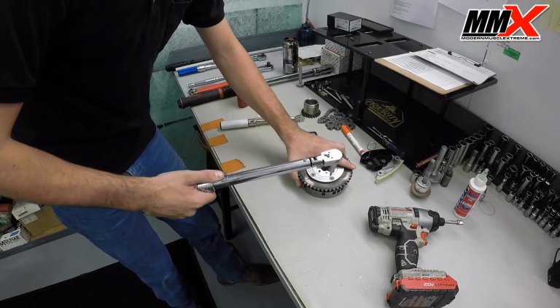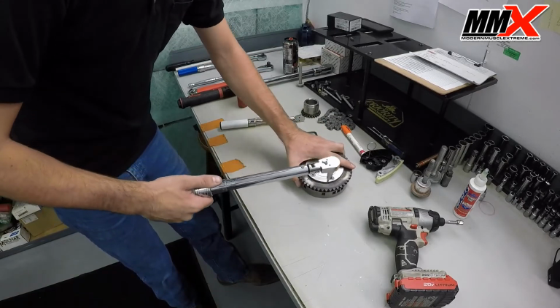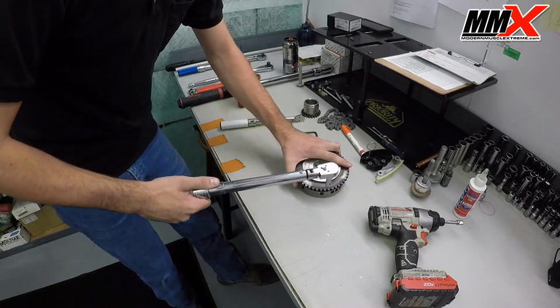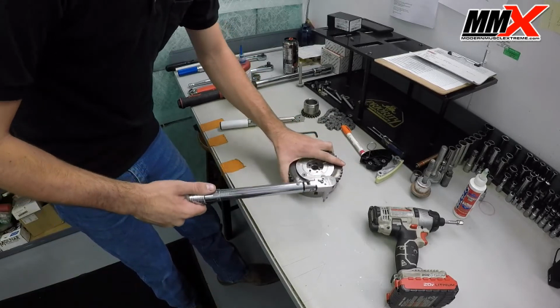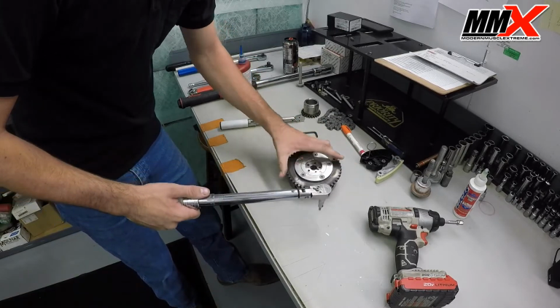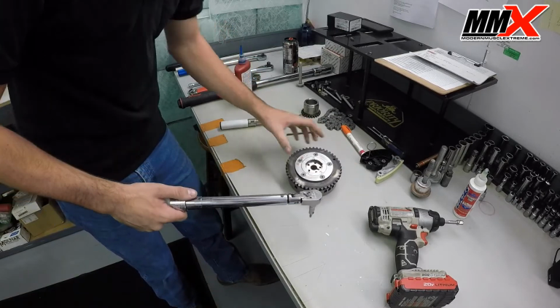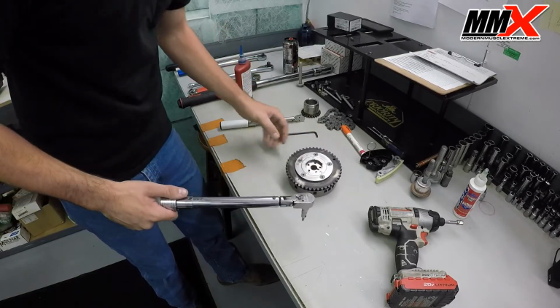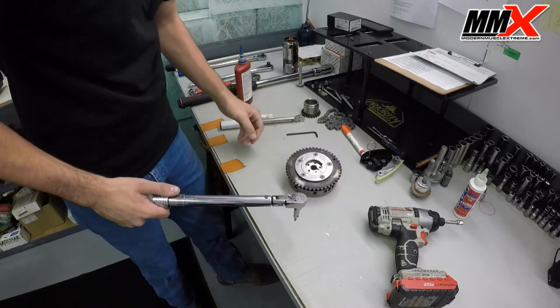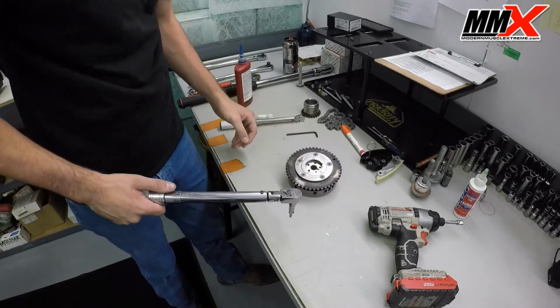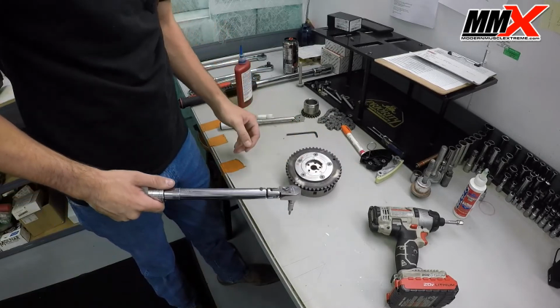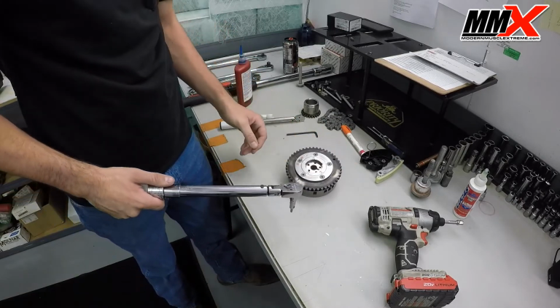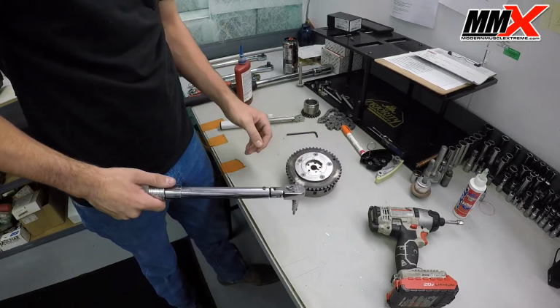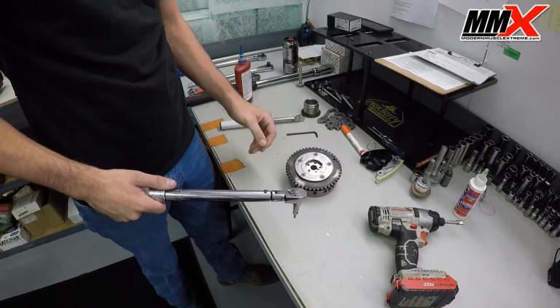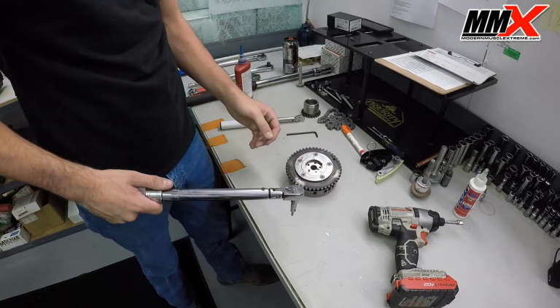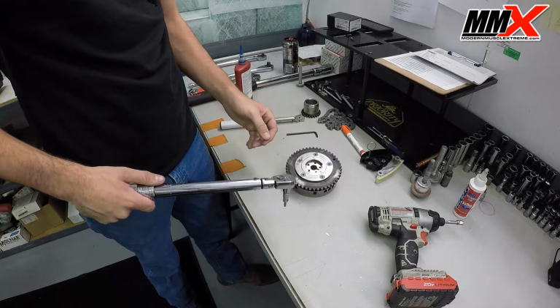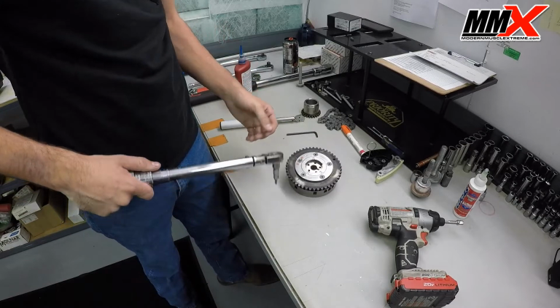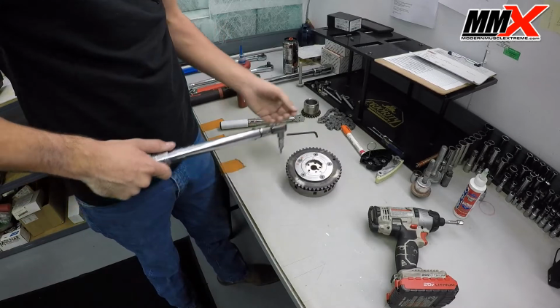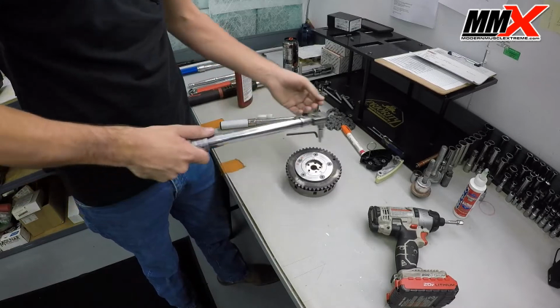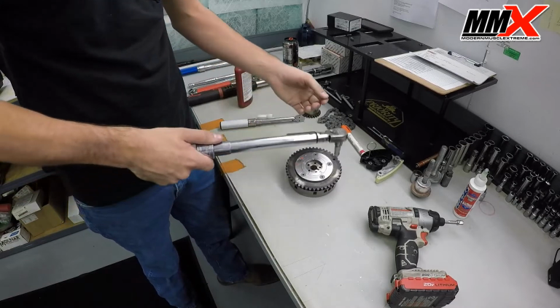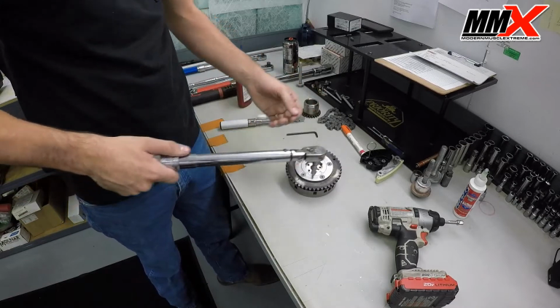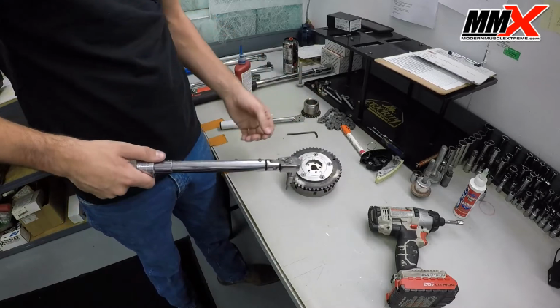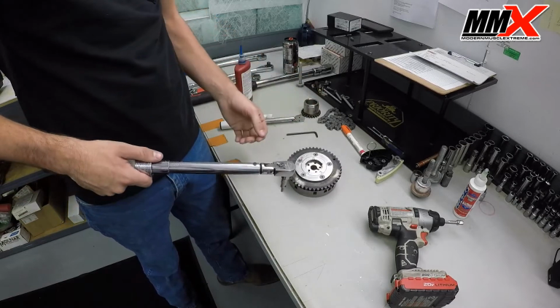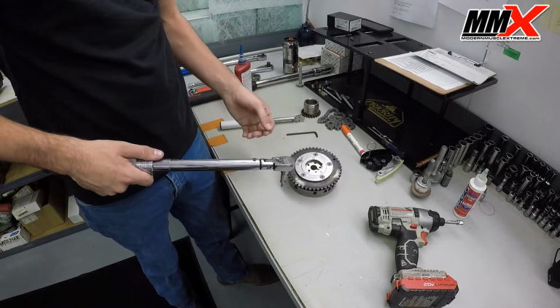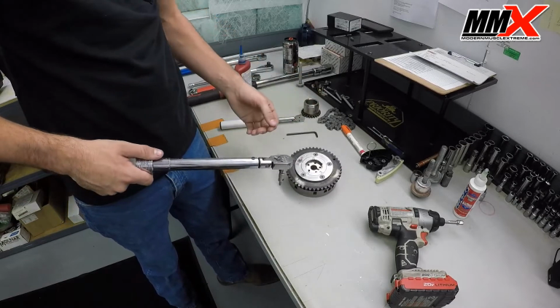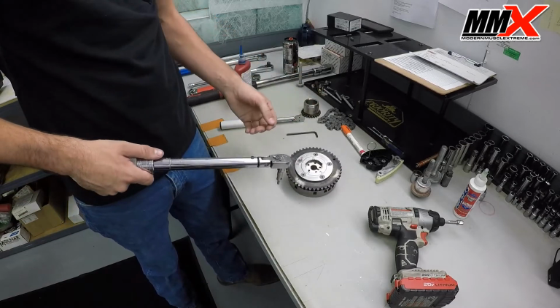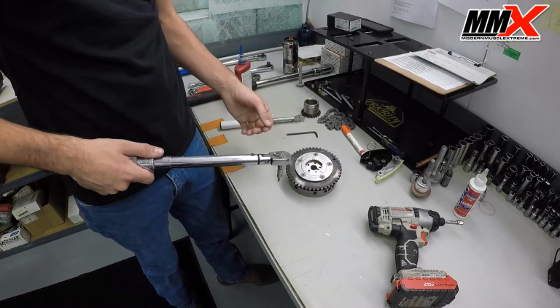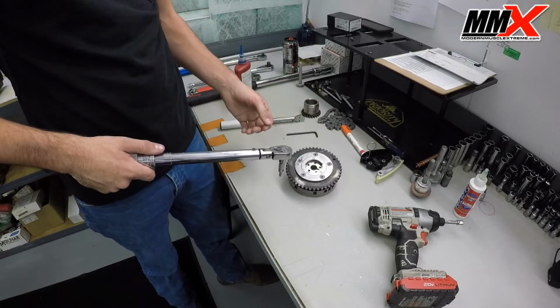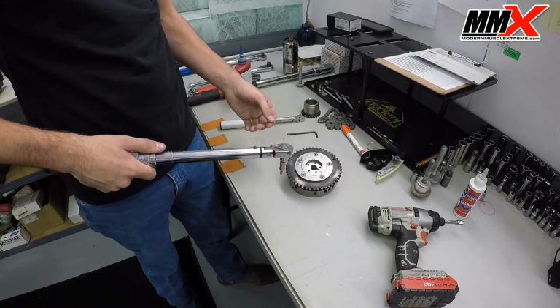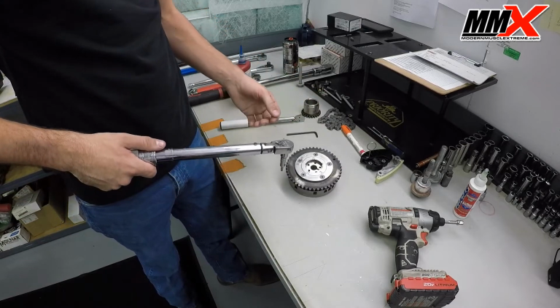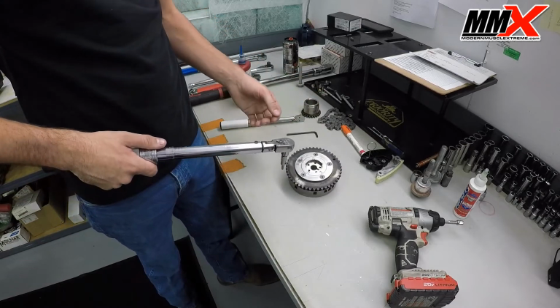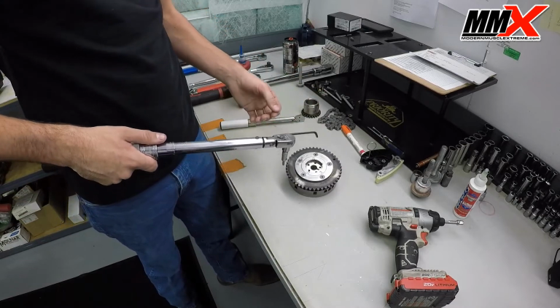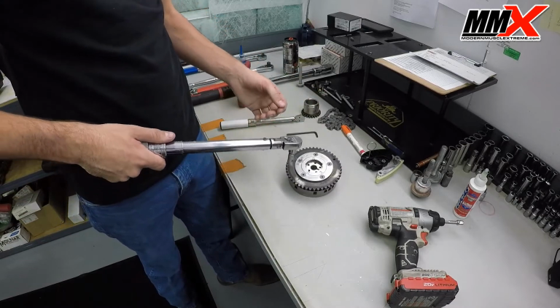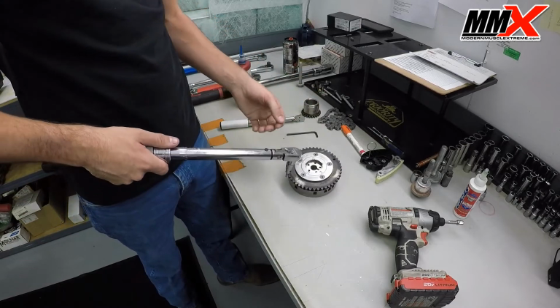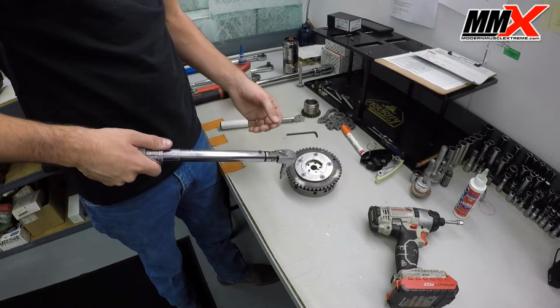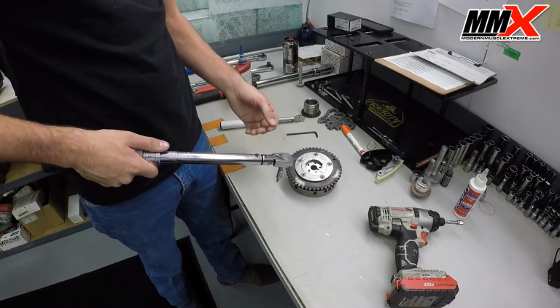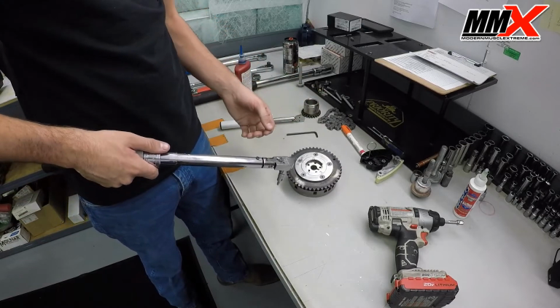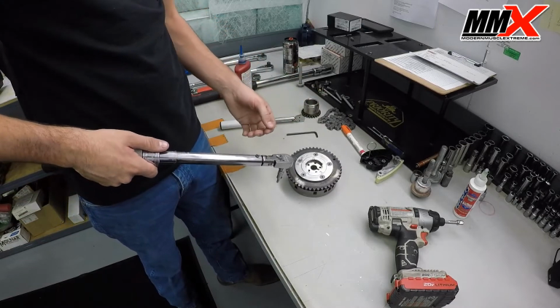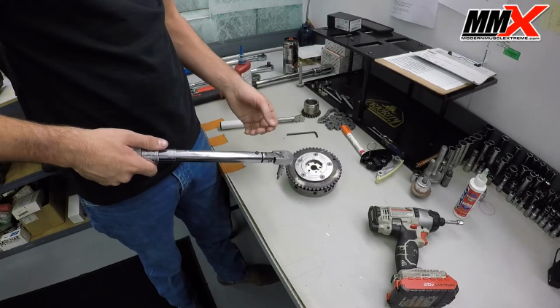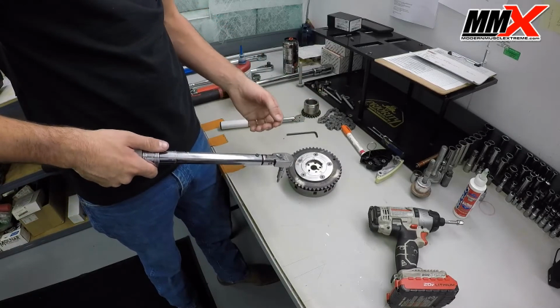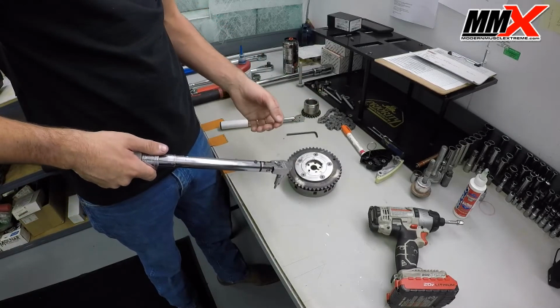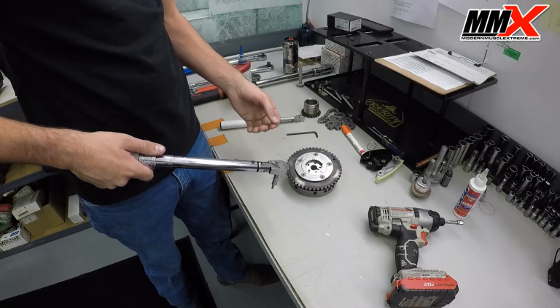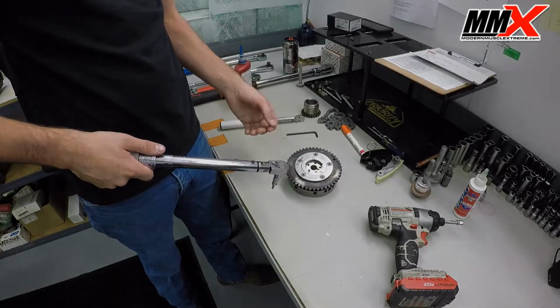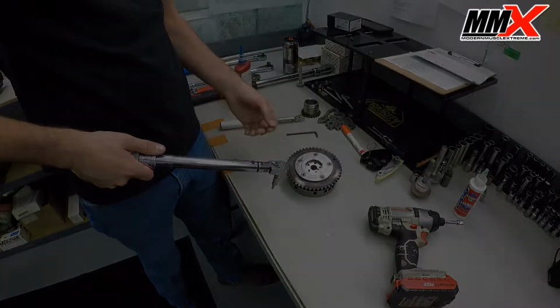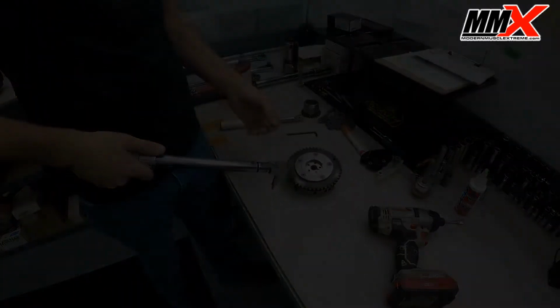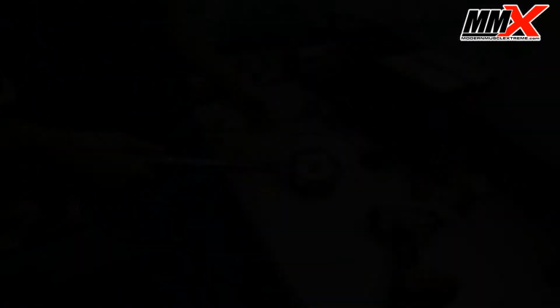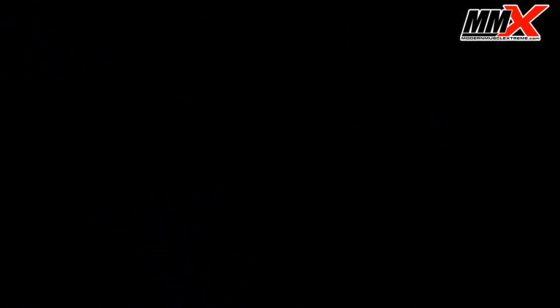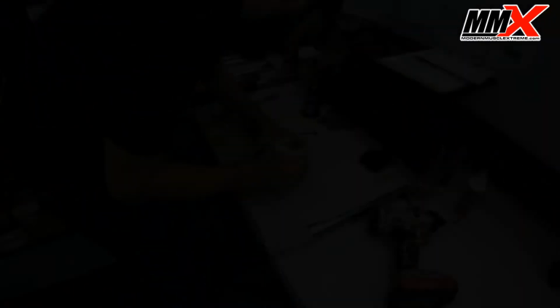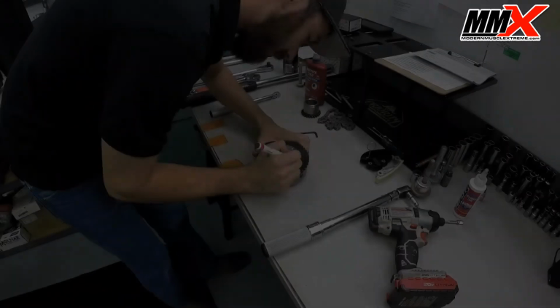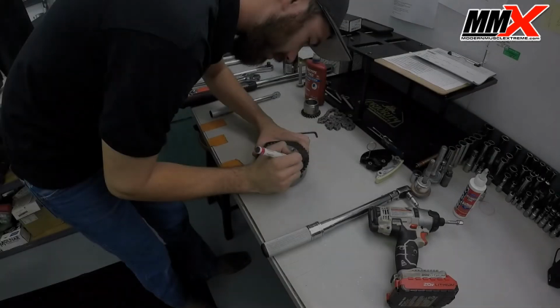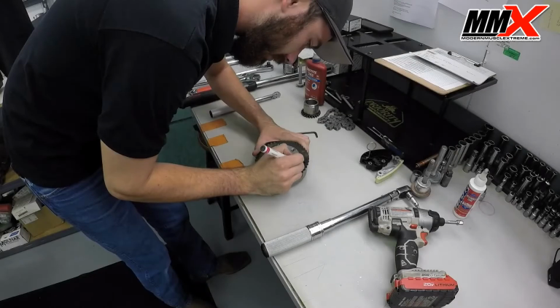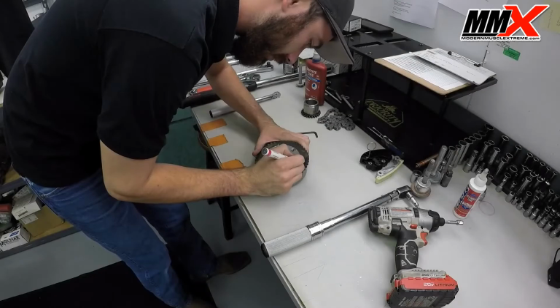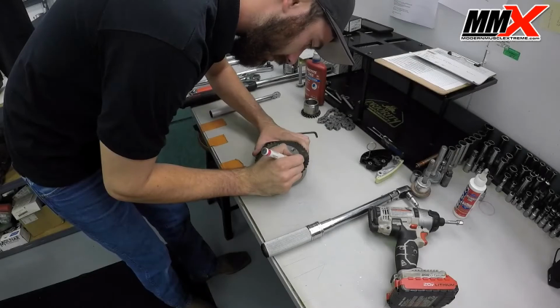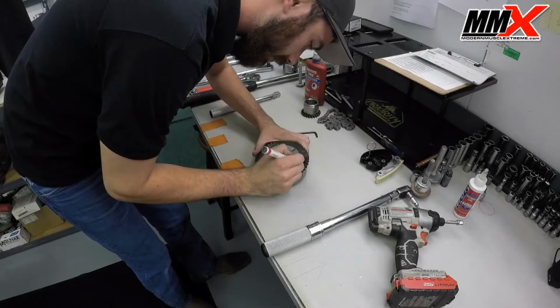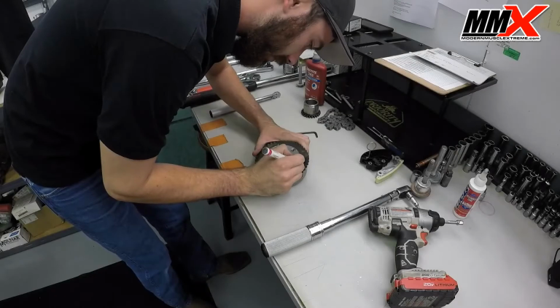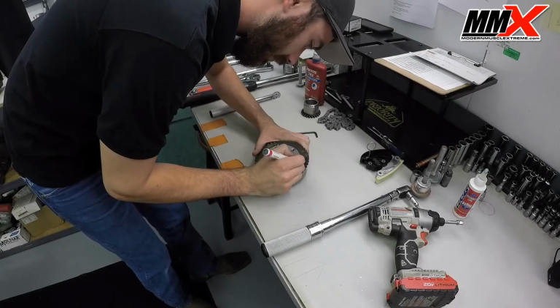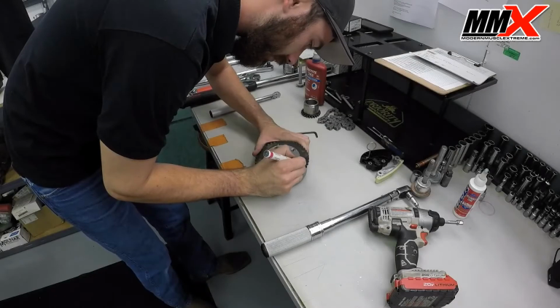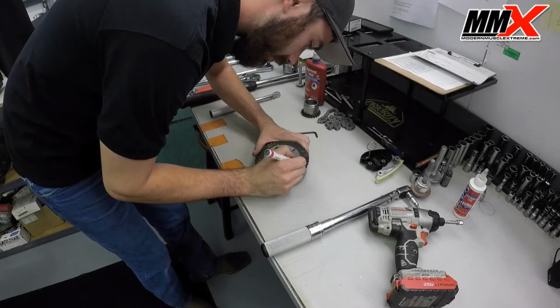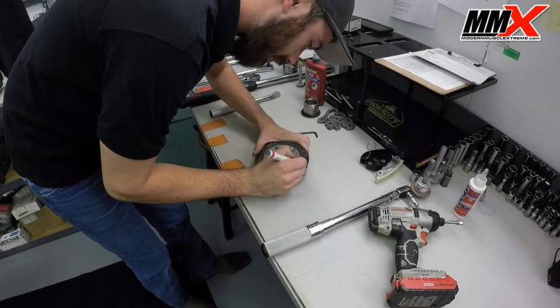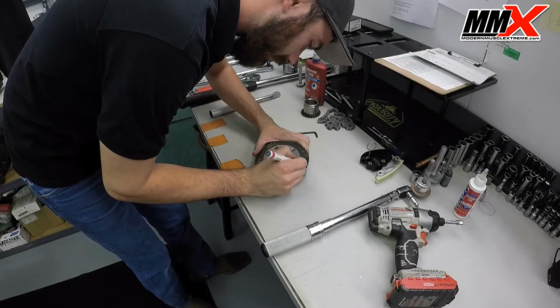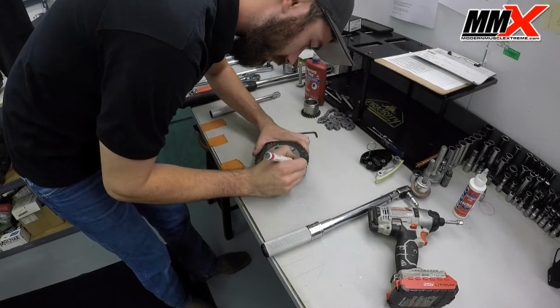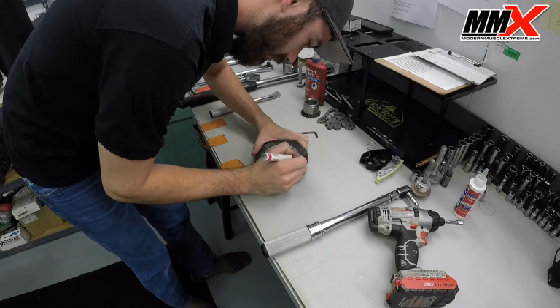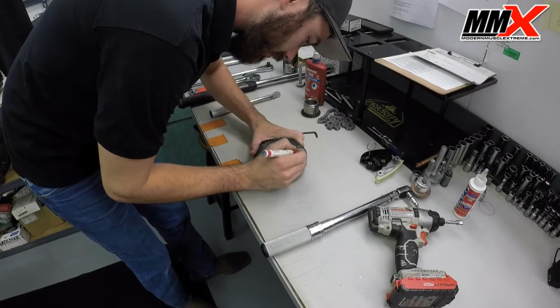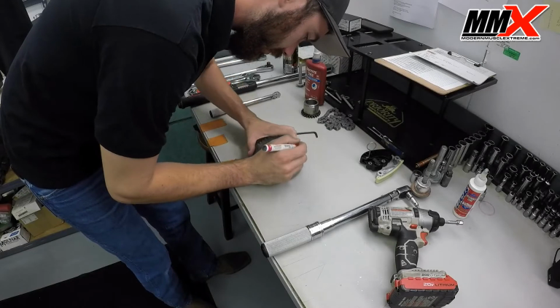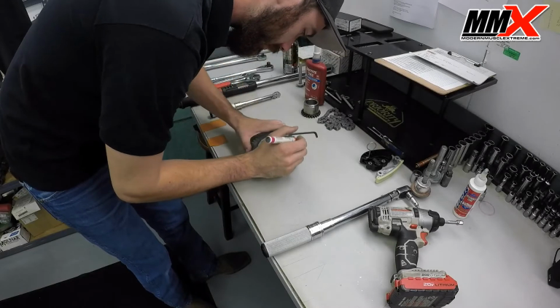Make one more pass around just to be sure that everything is correct.